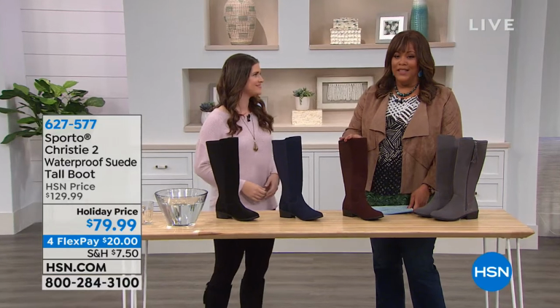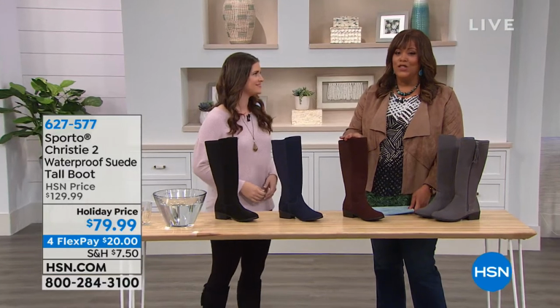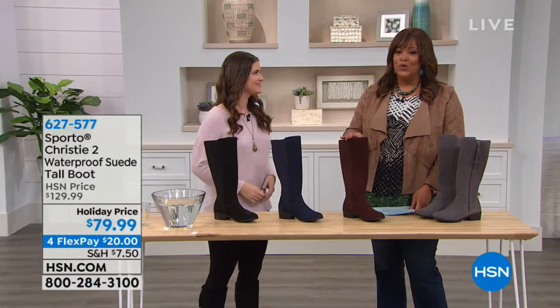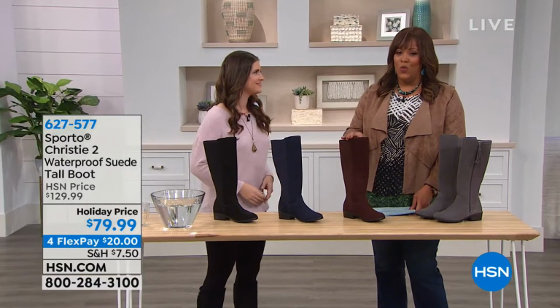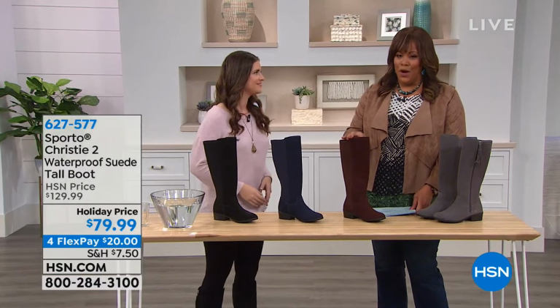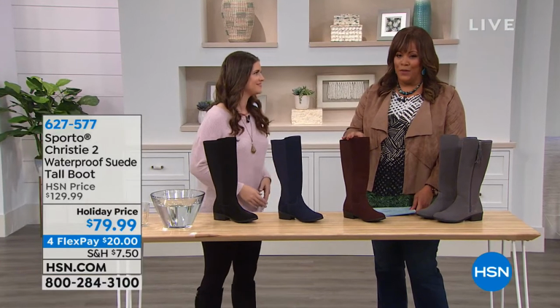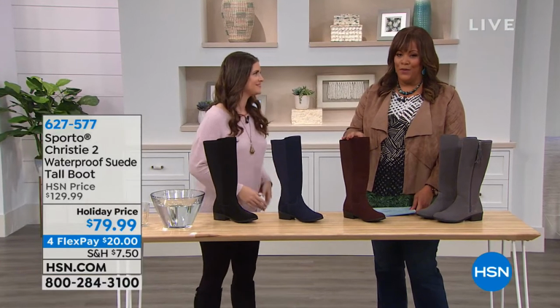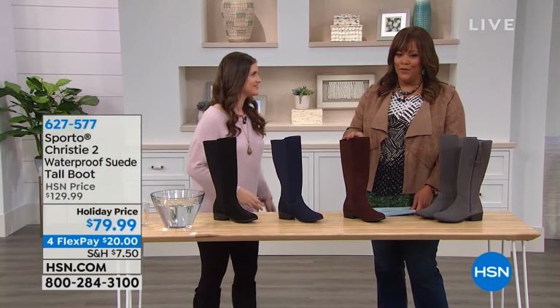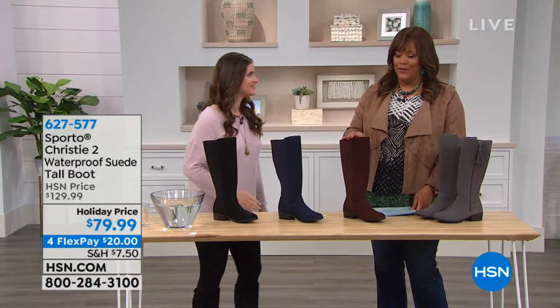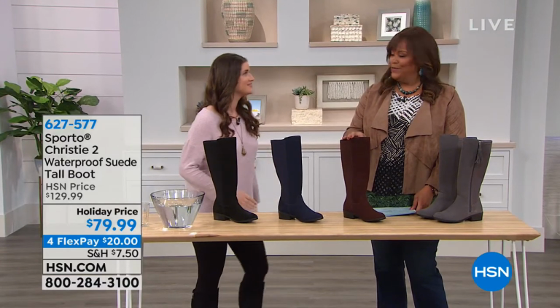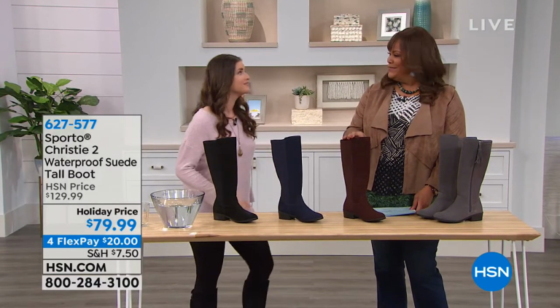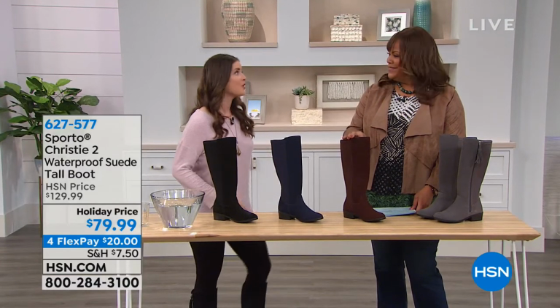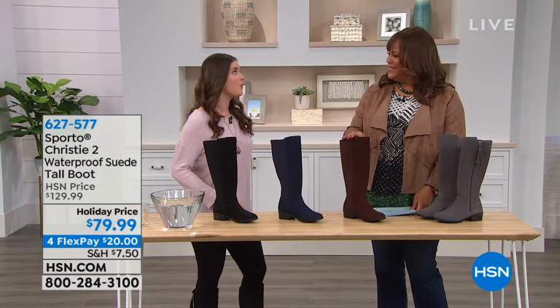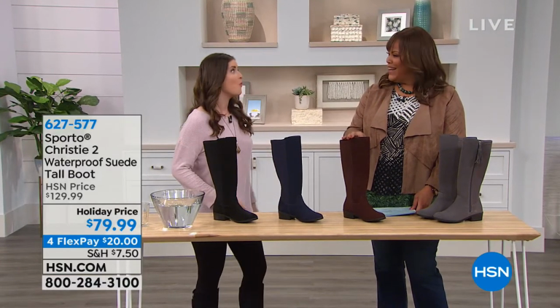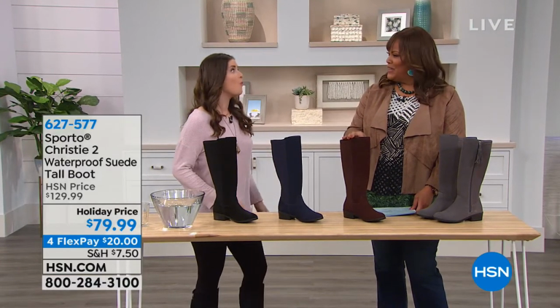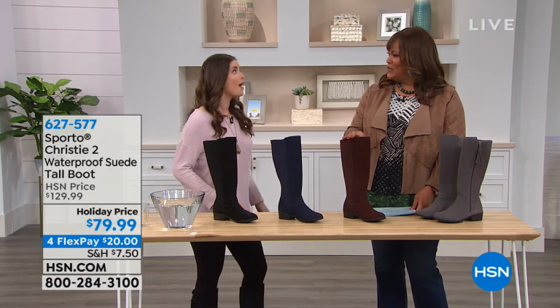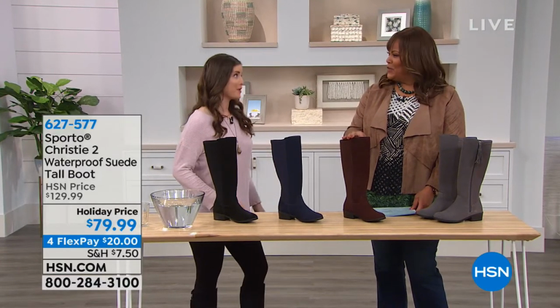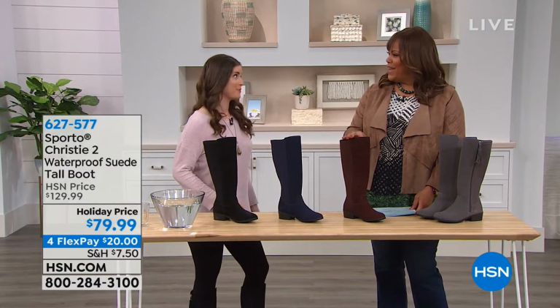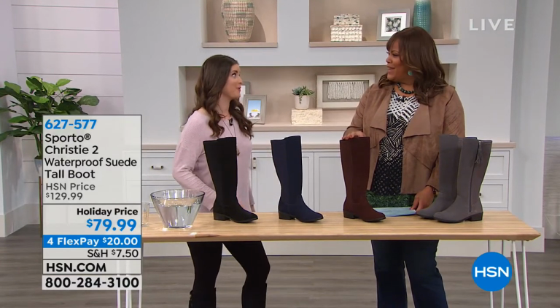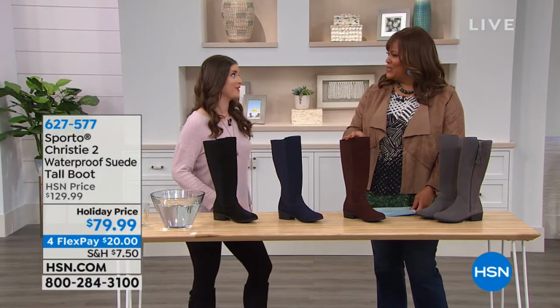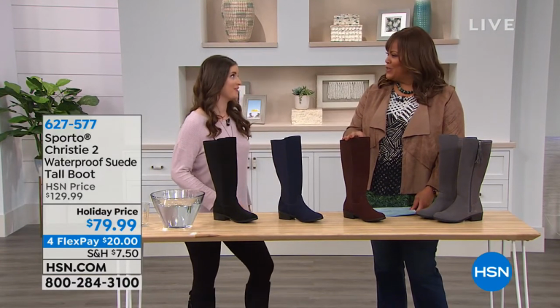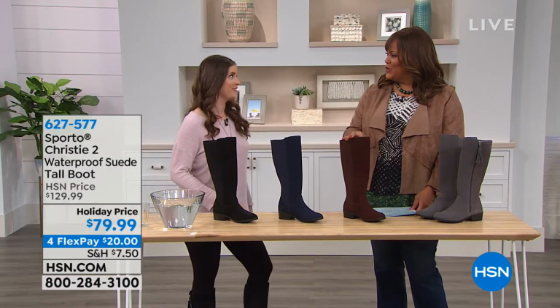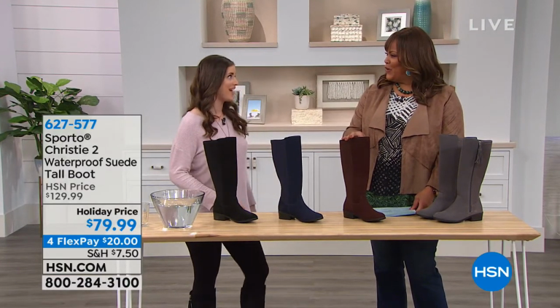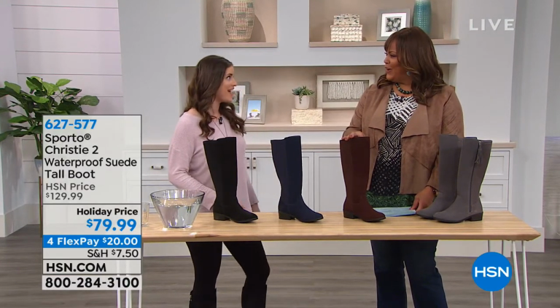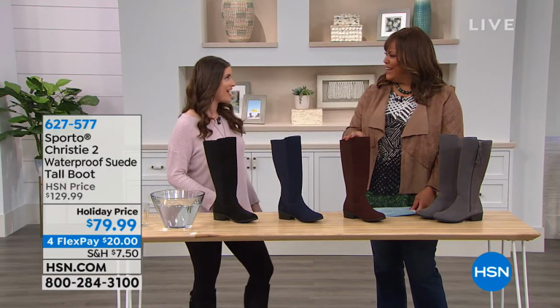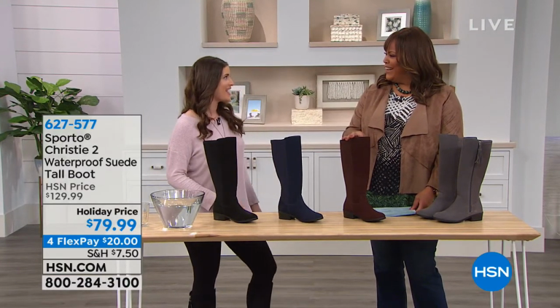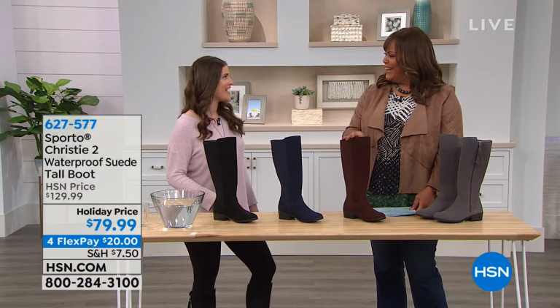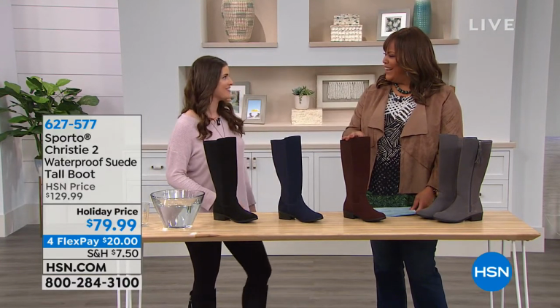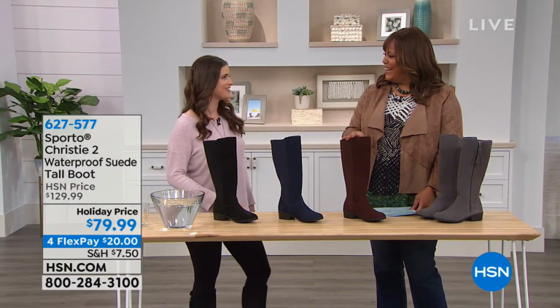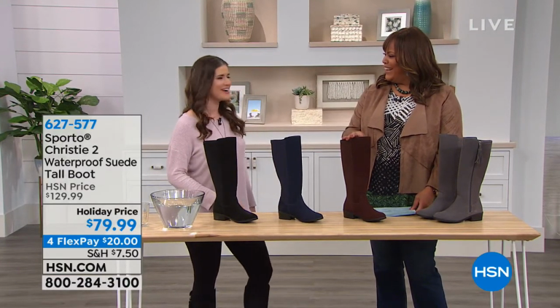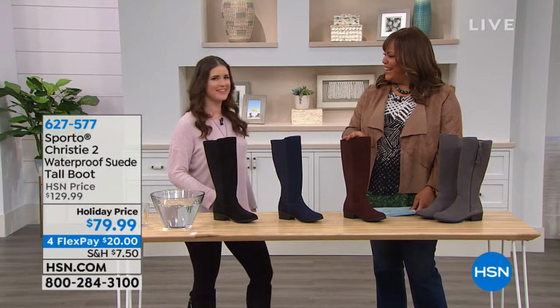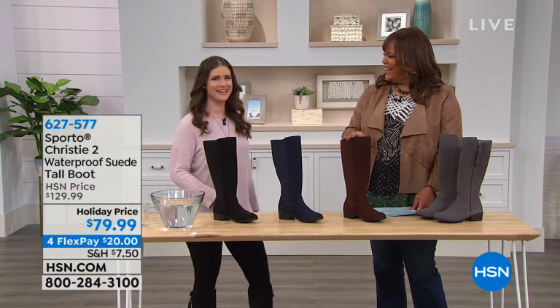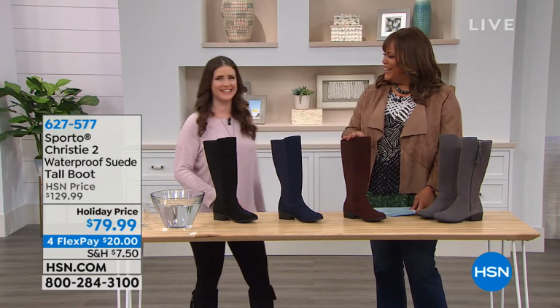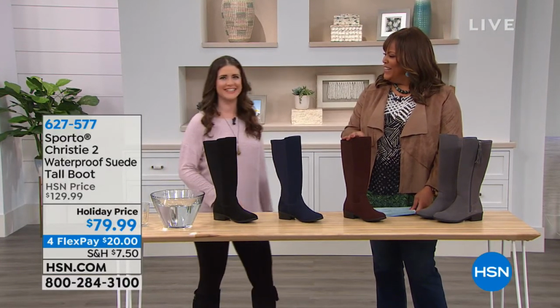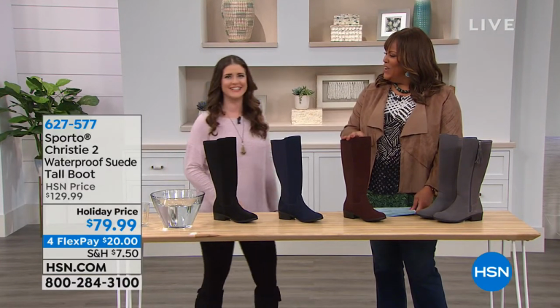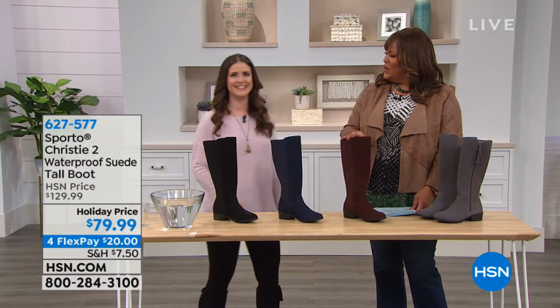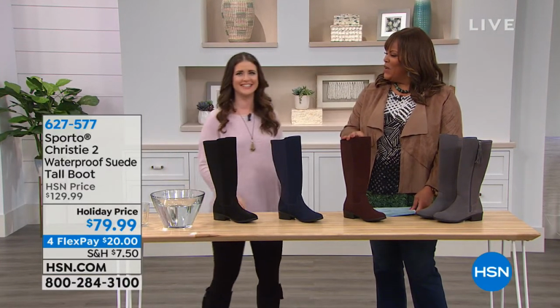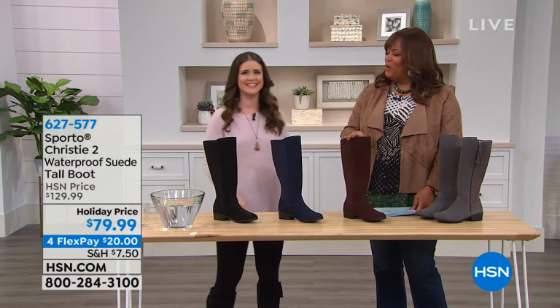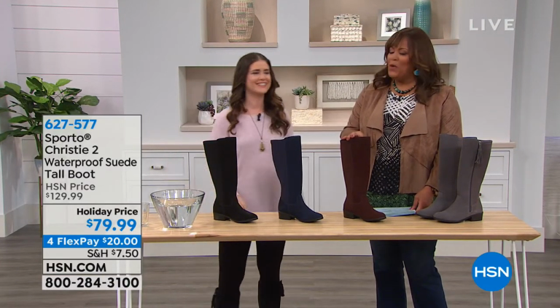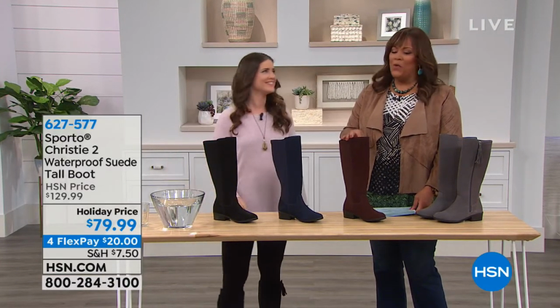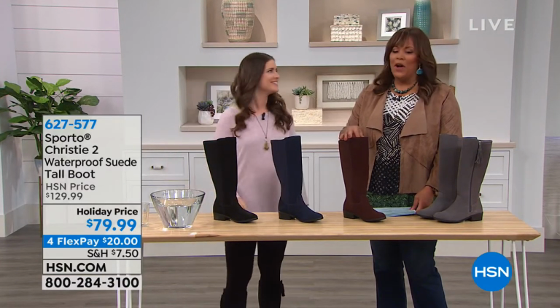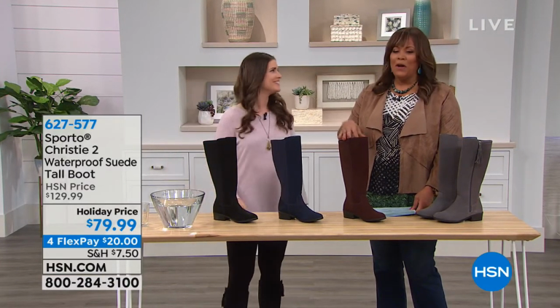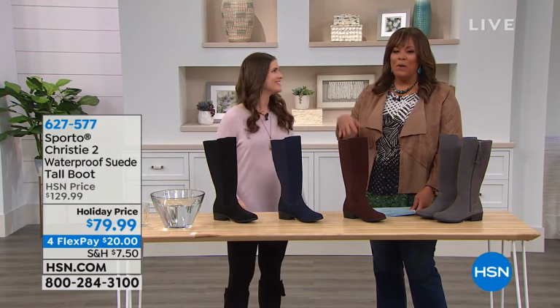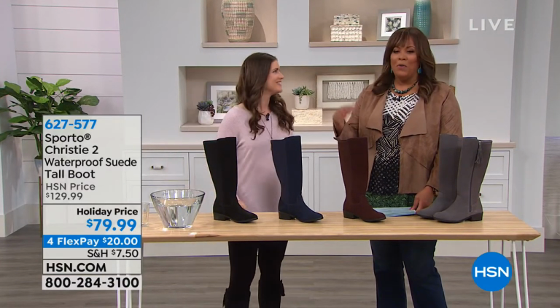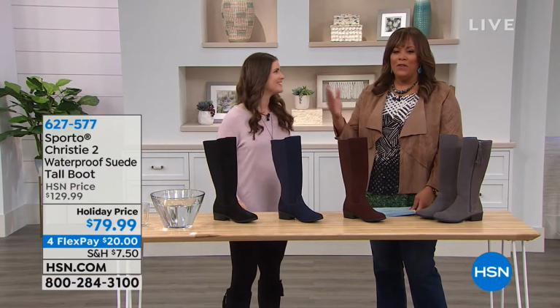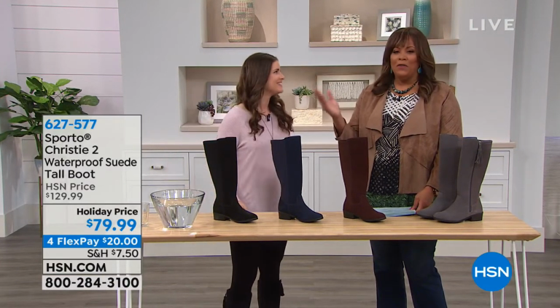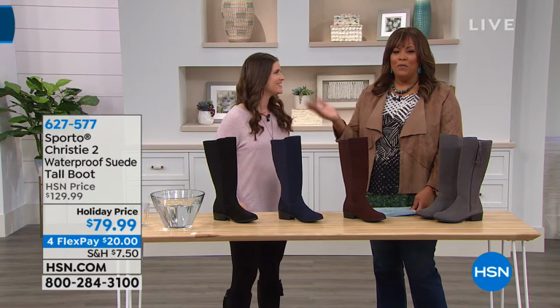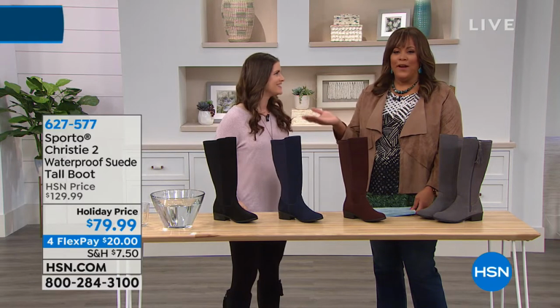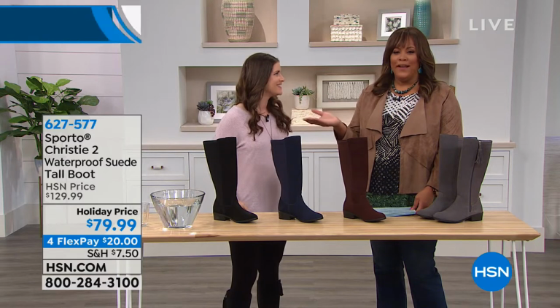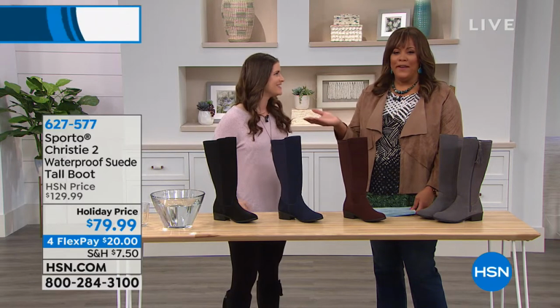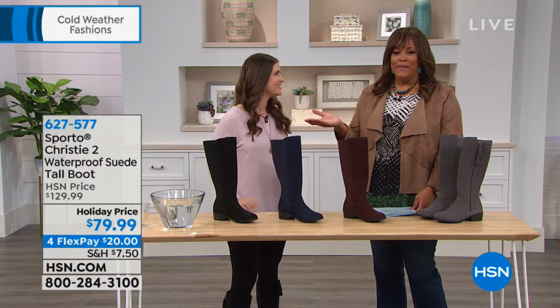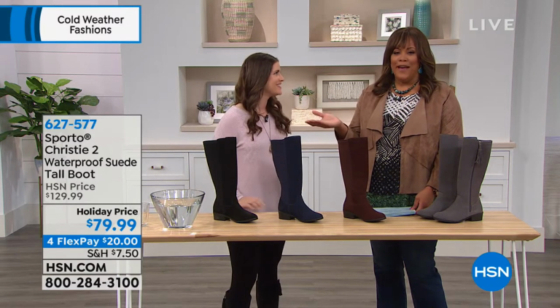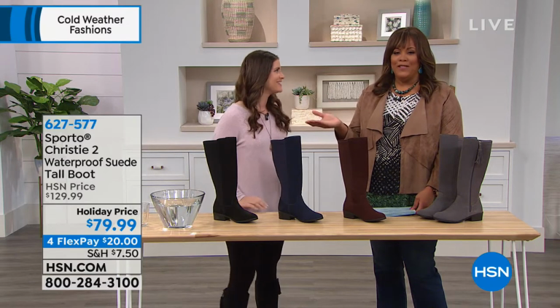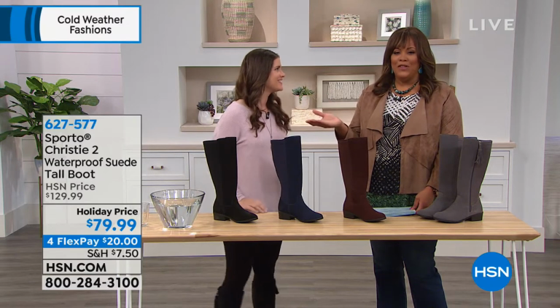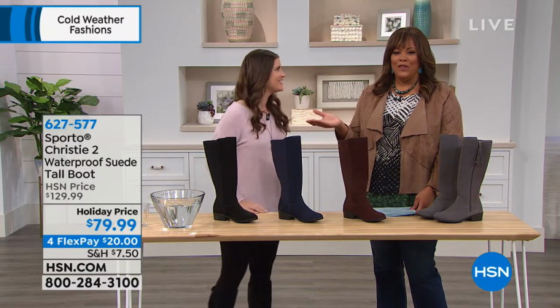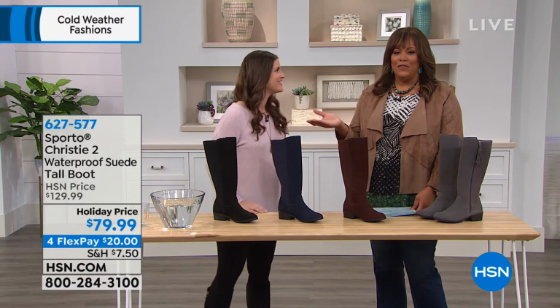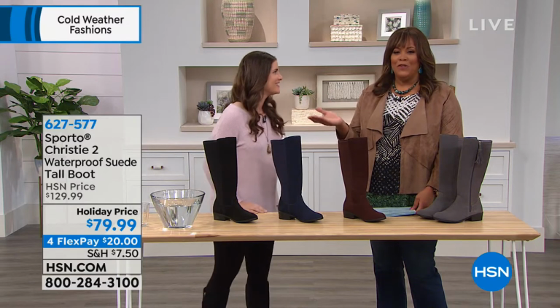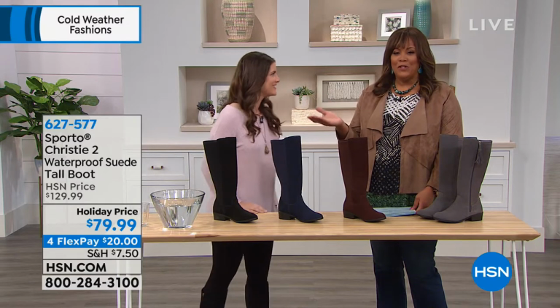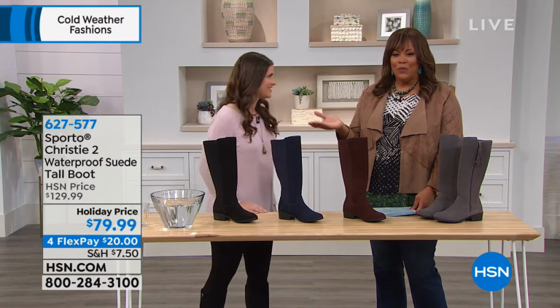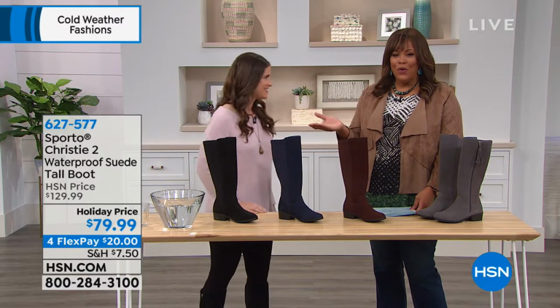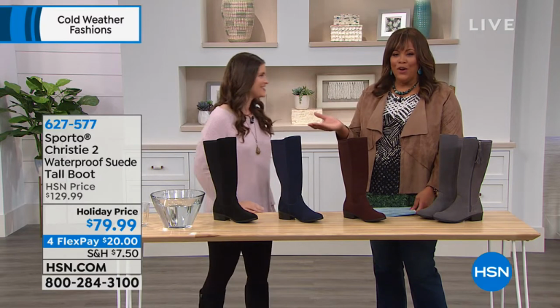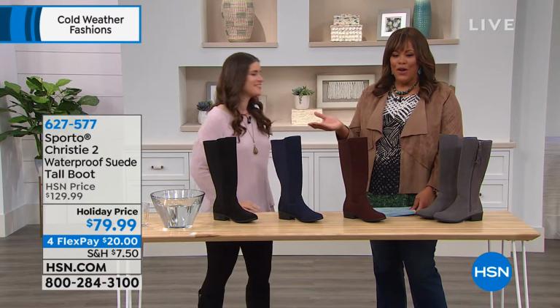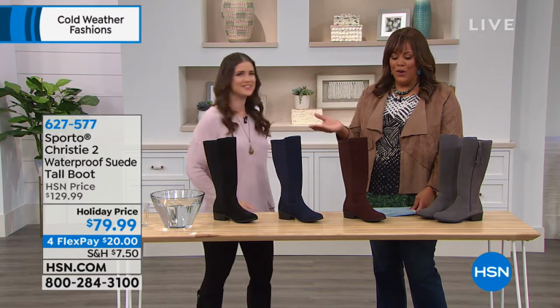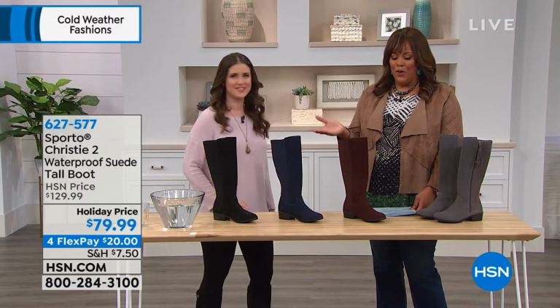It is waterproof. How you doing, Ashley? Hey, how's it going? Well, I want to welcome our wonderful brand ambassador for Sporto.